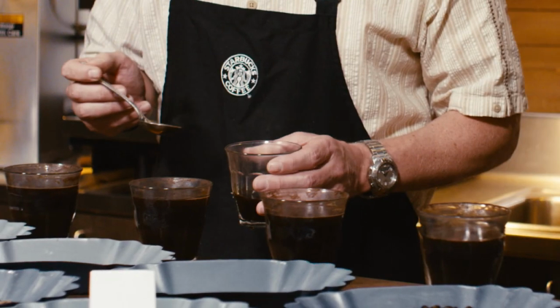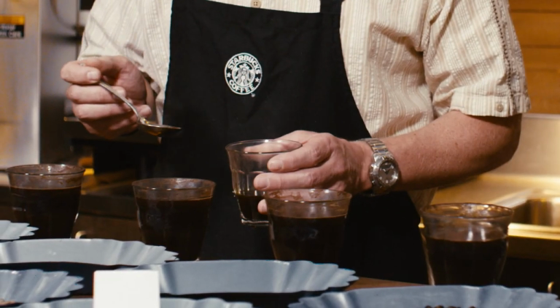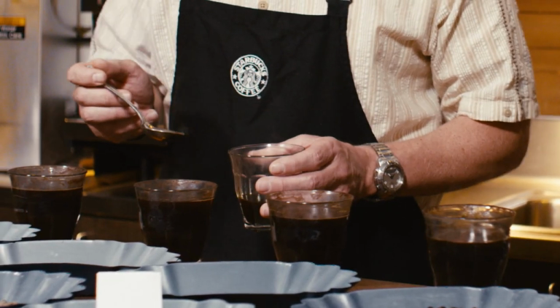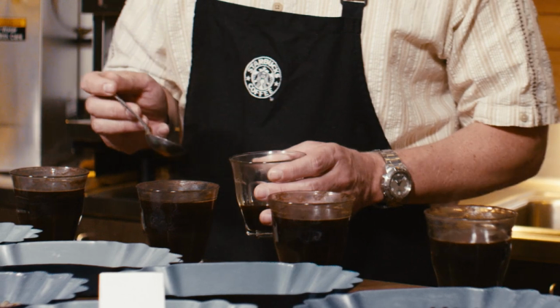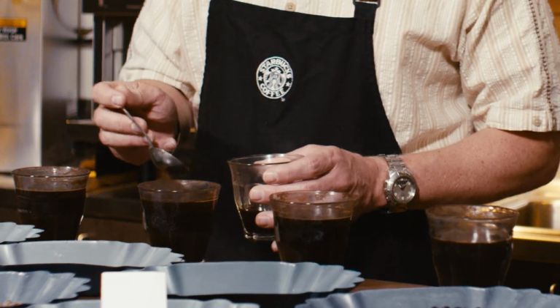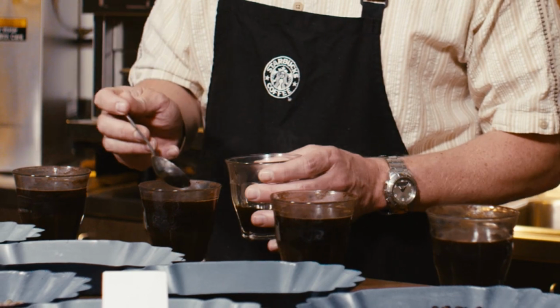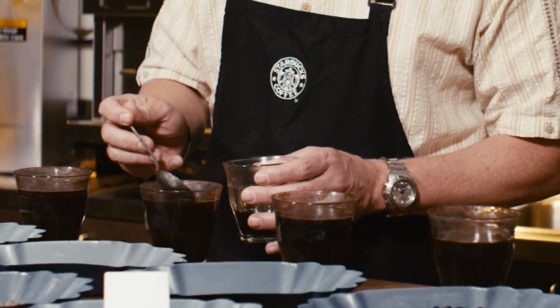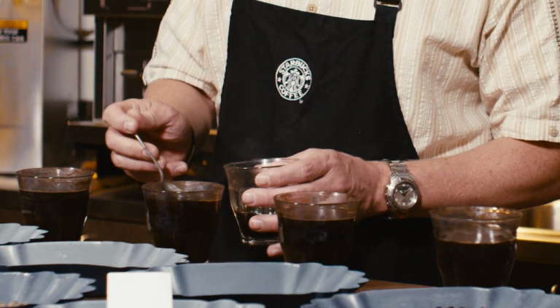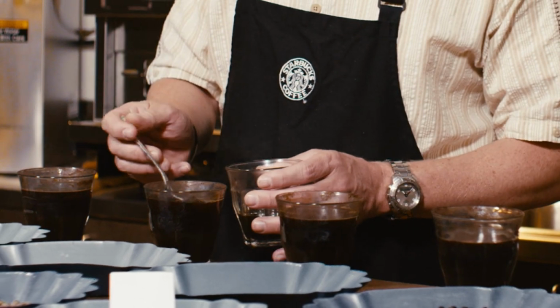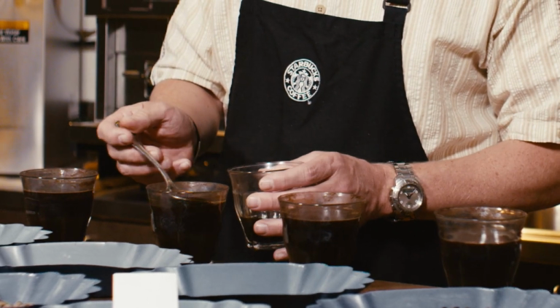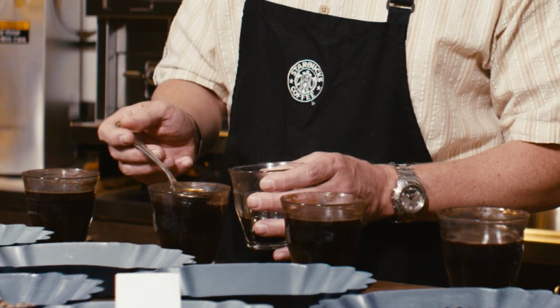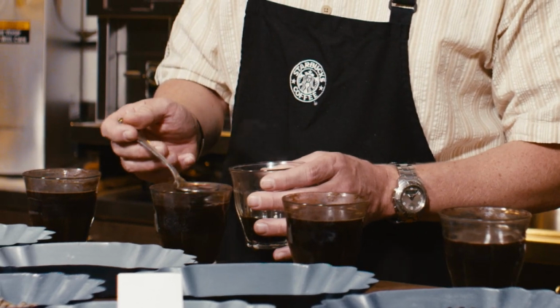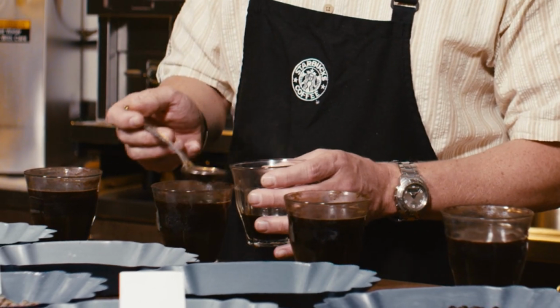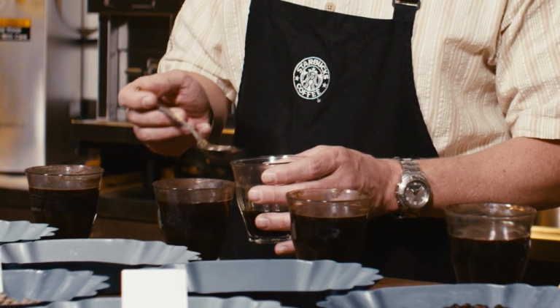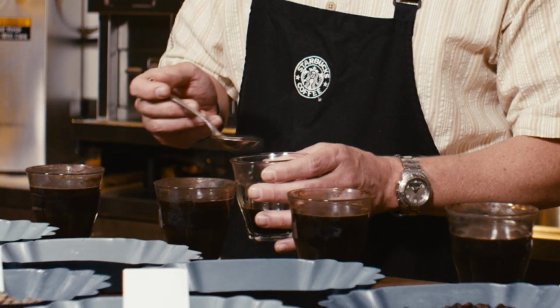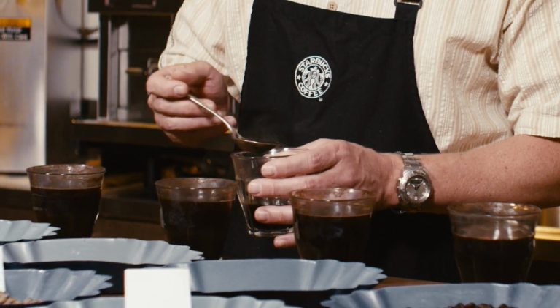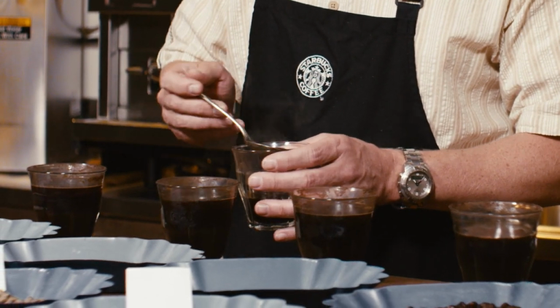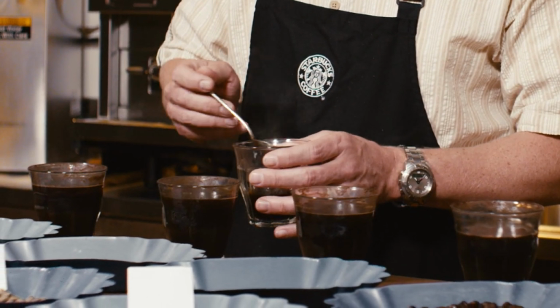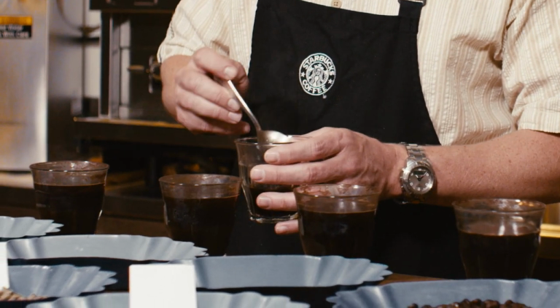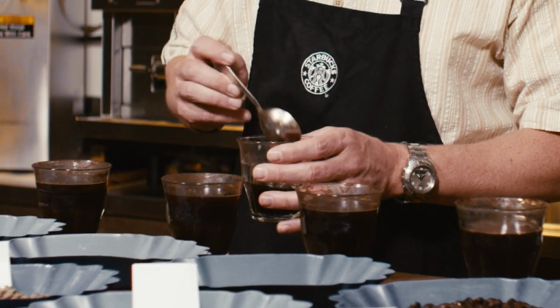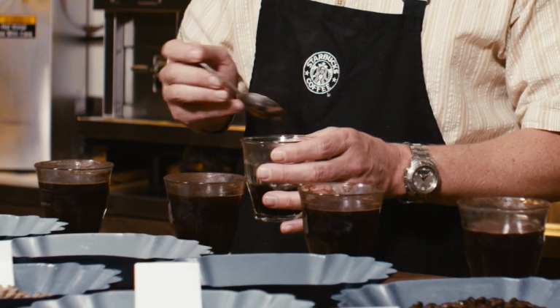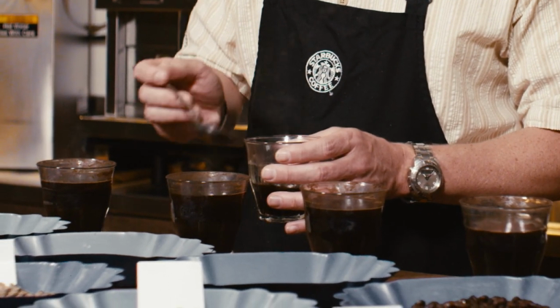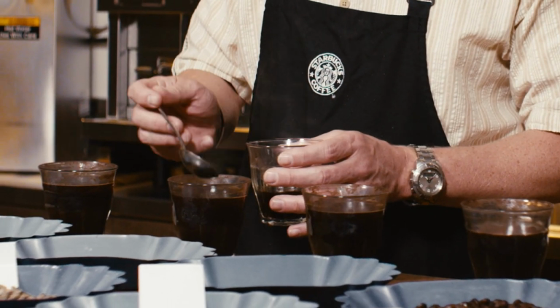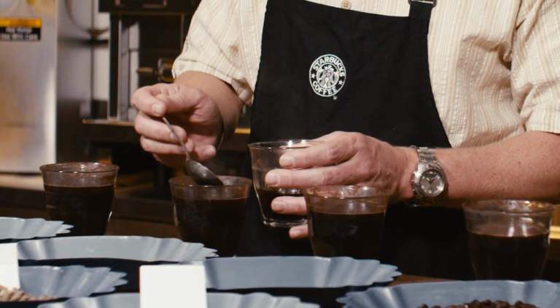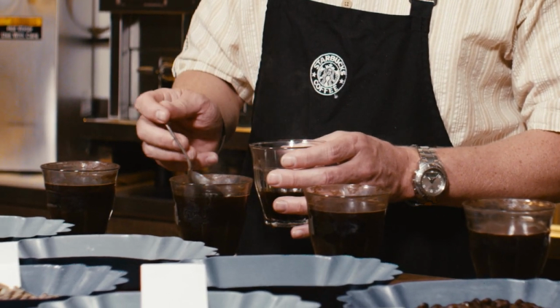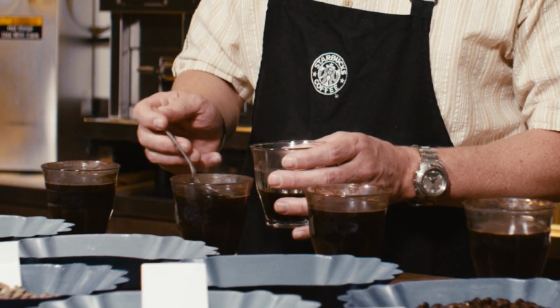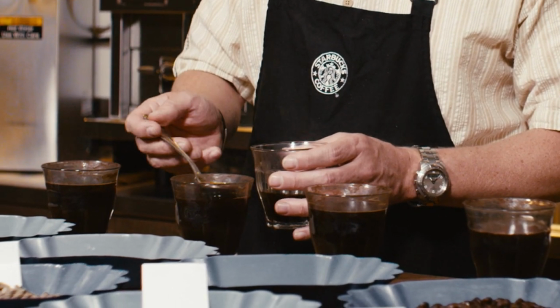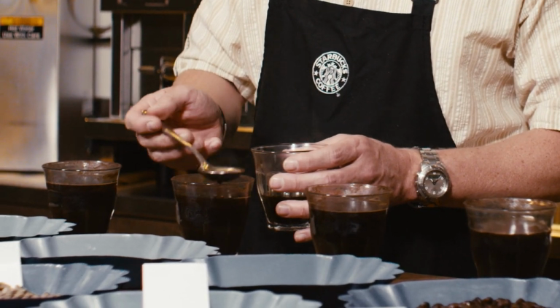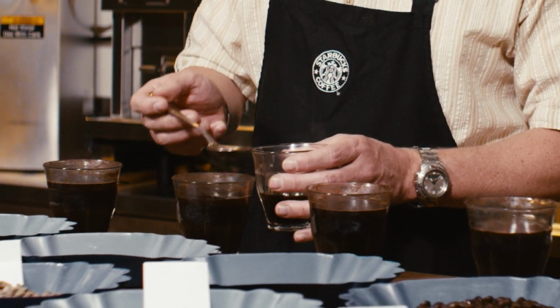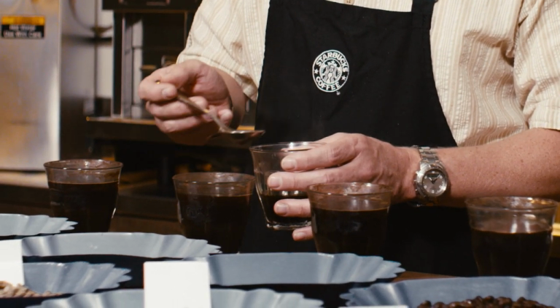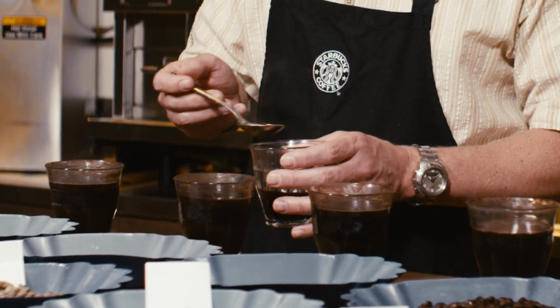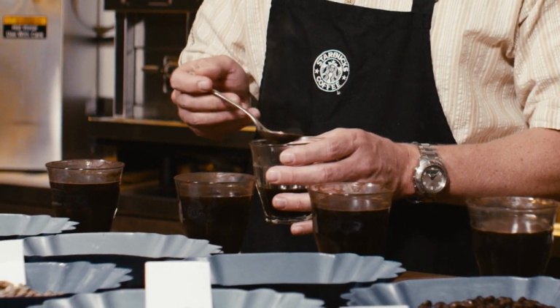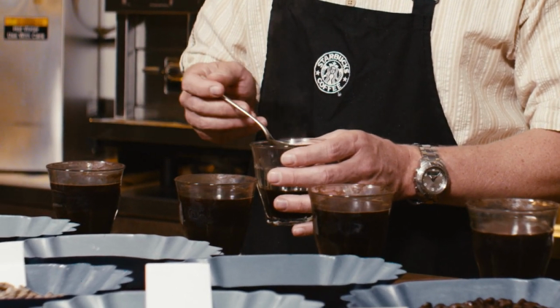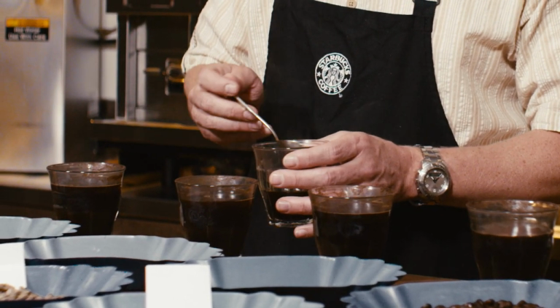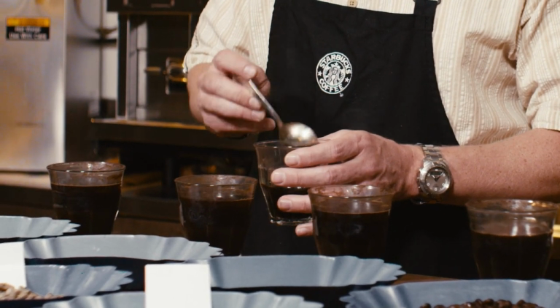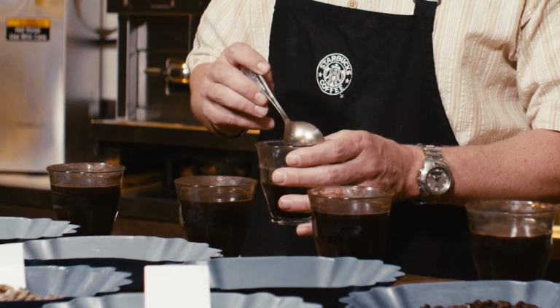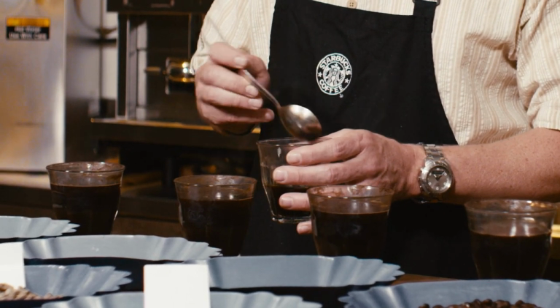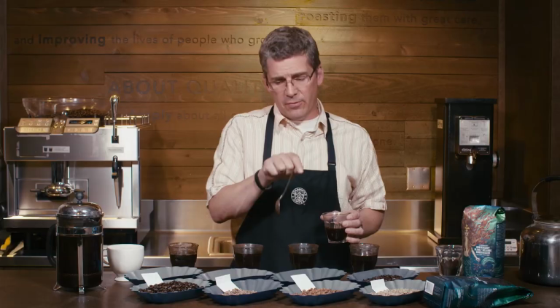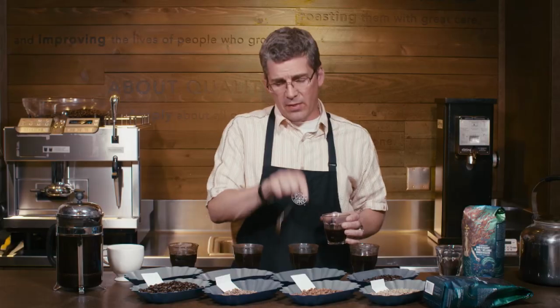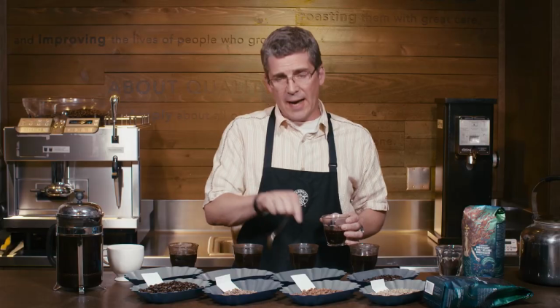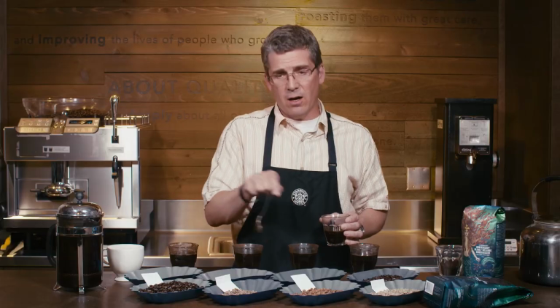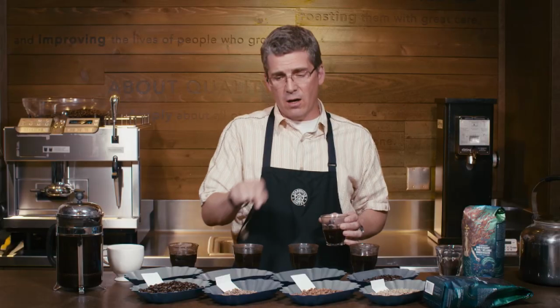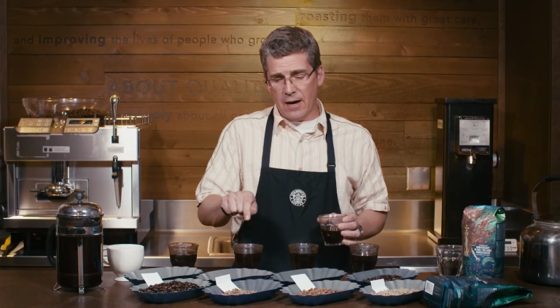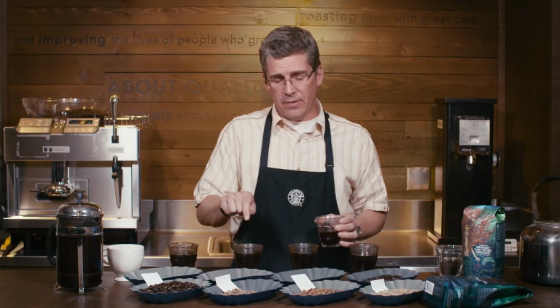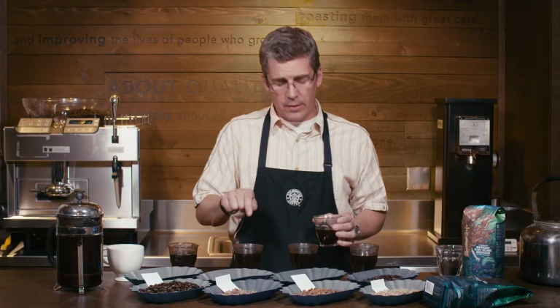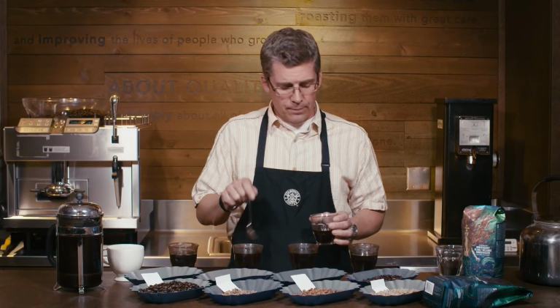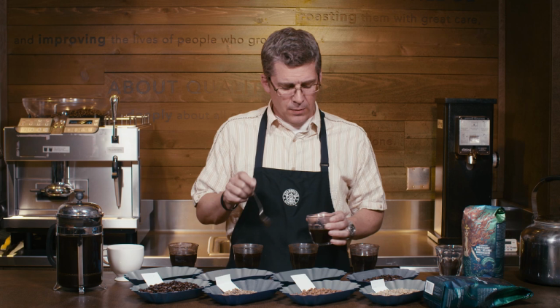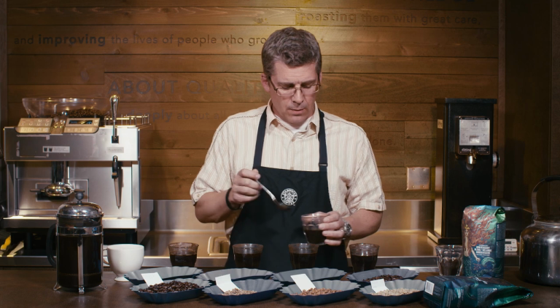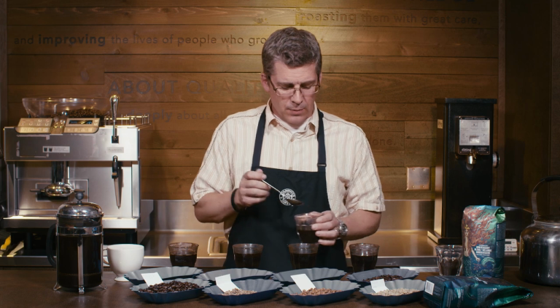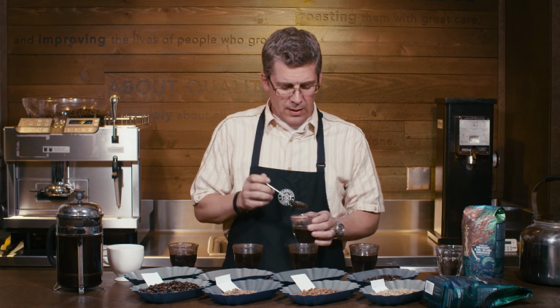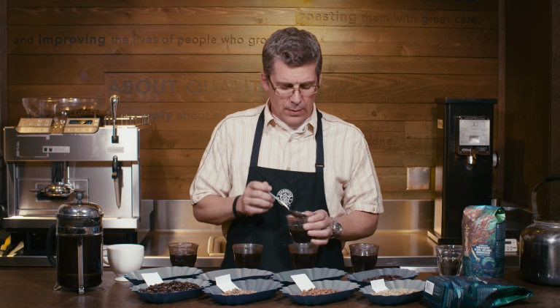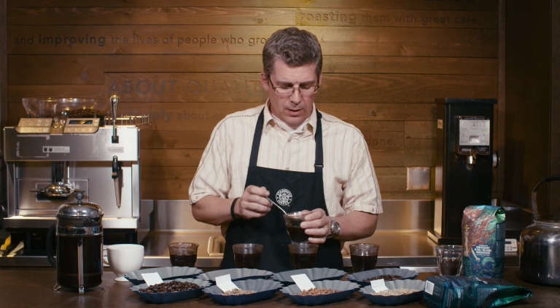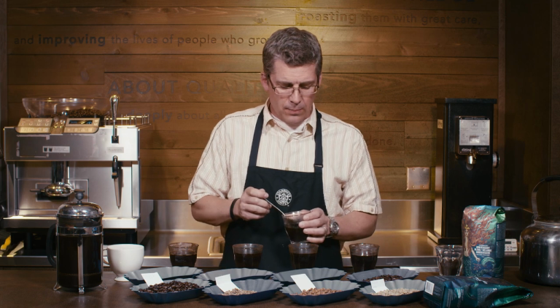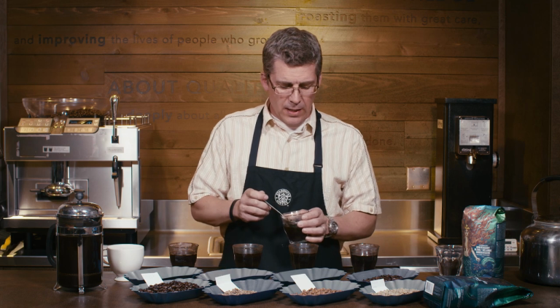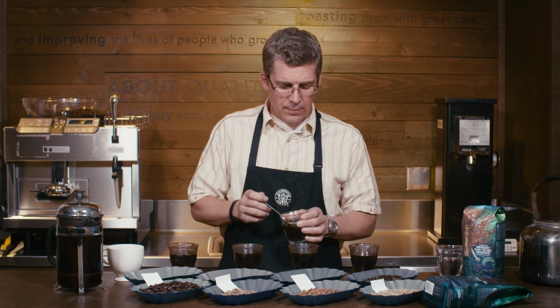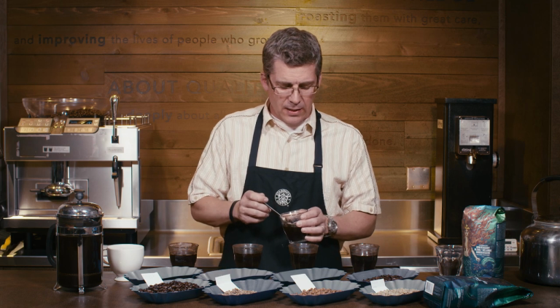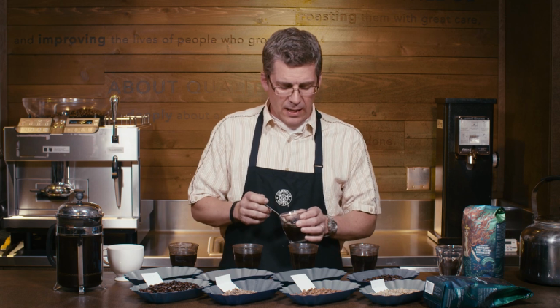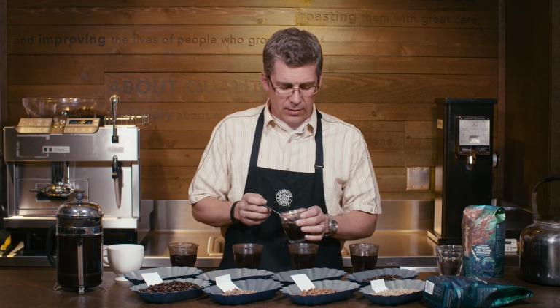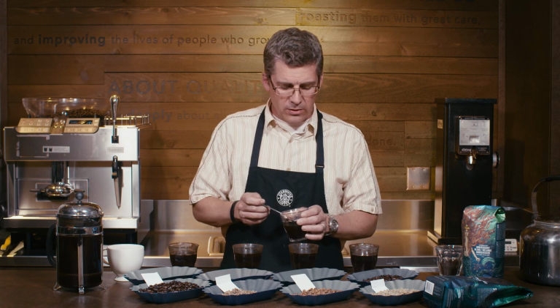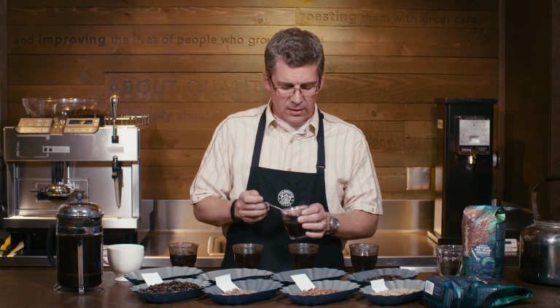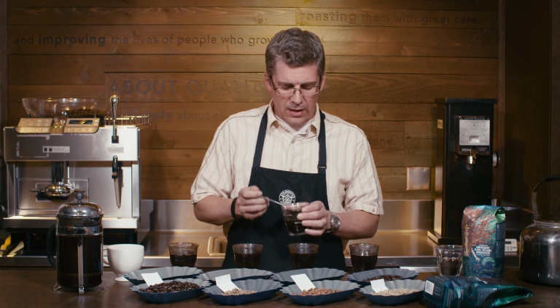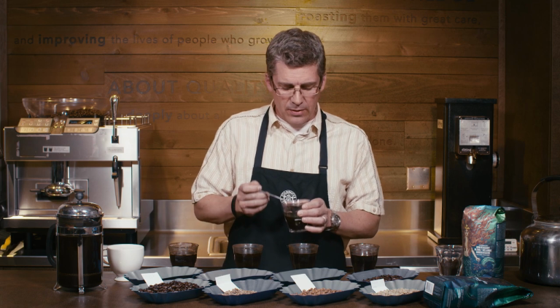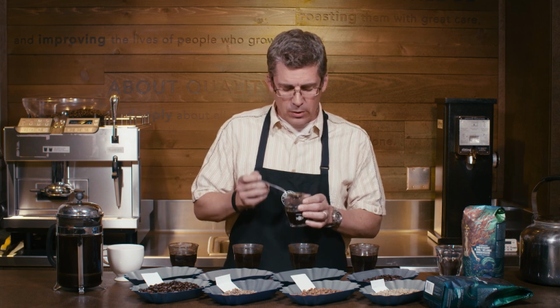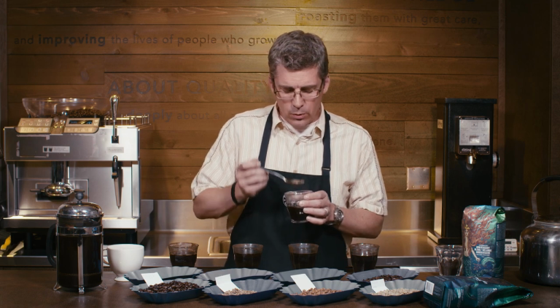Remember, we've sample roasted all these coffees separately just to get the right flavor for each coffee. But now we're going to blend them together and see how they do.